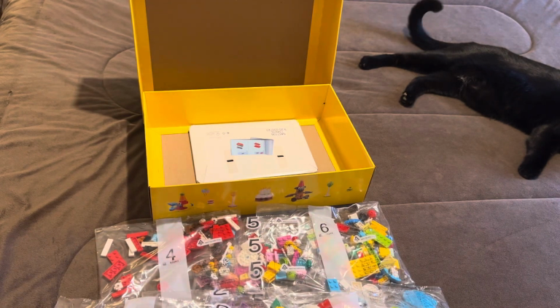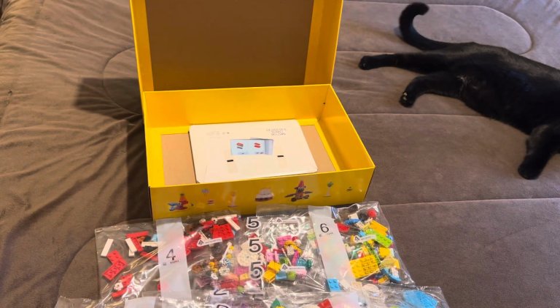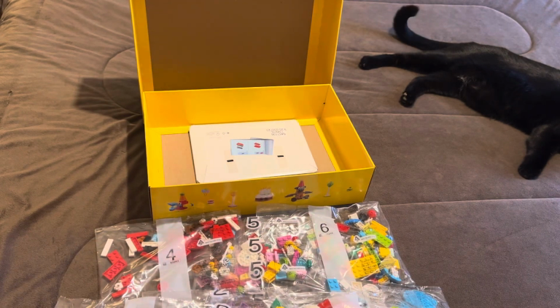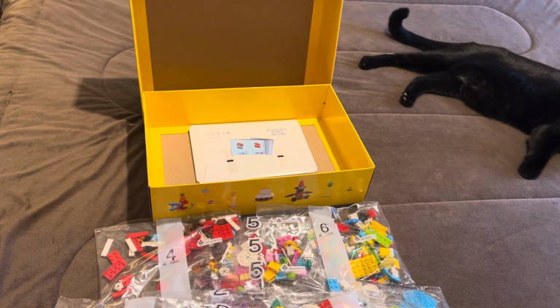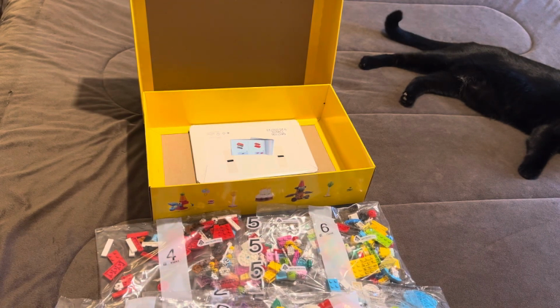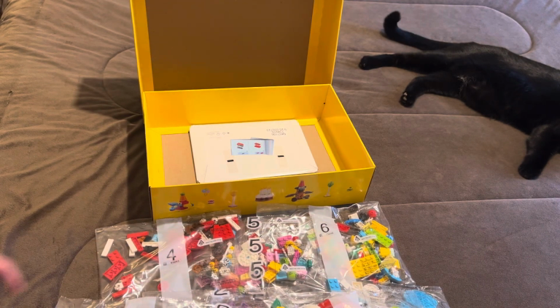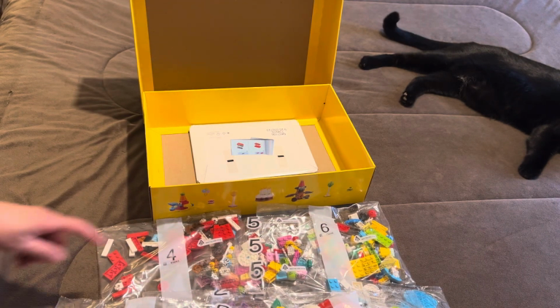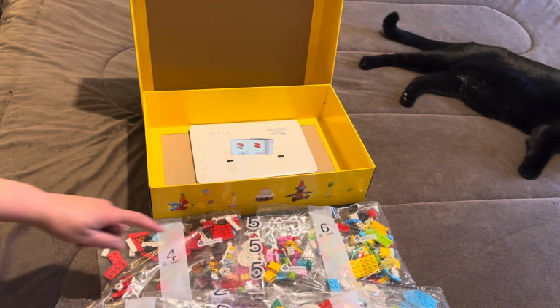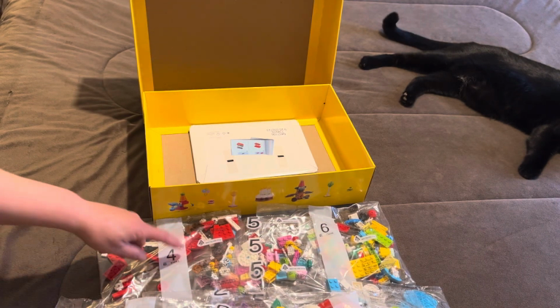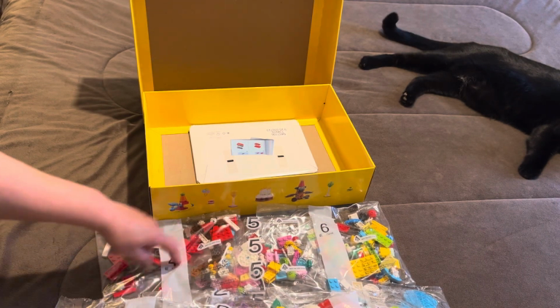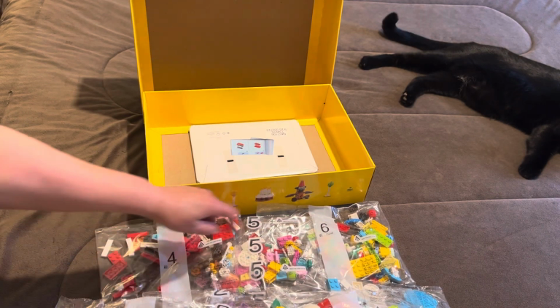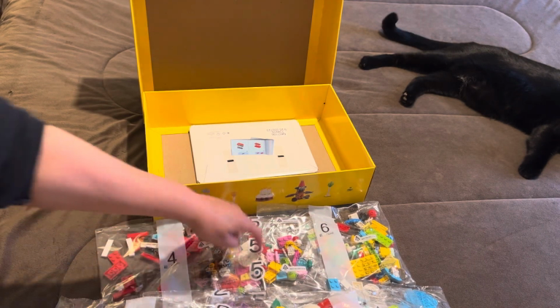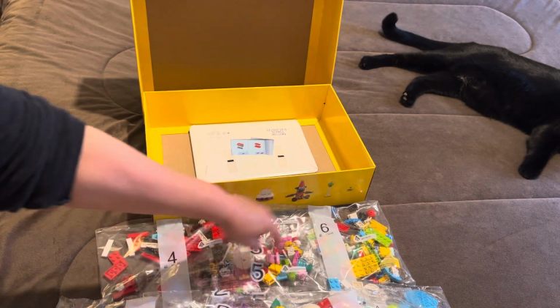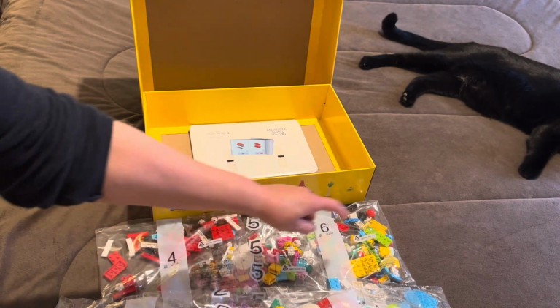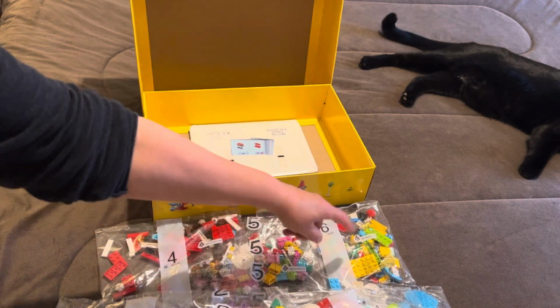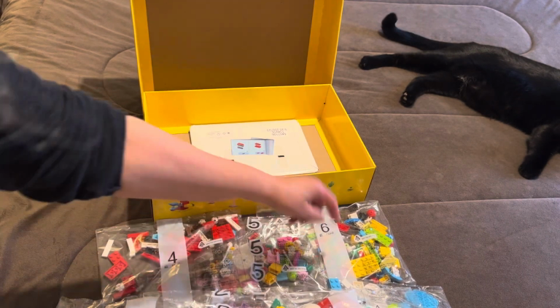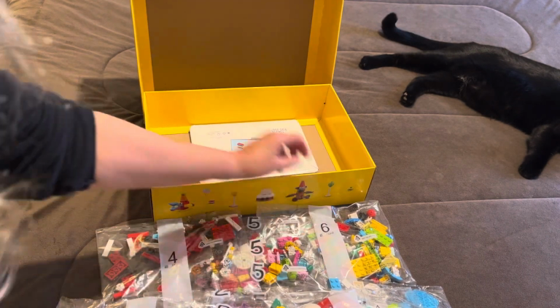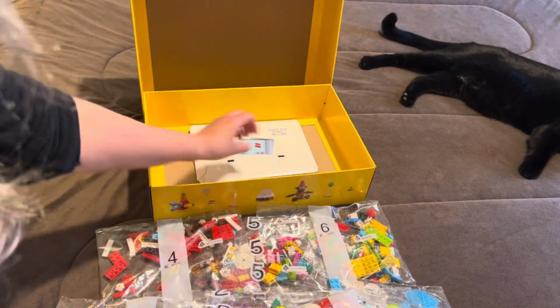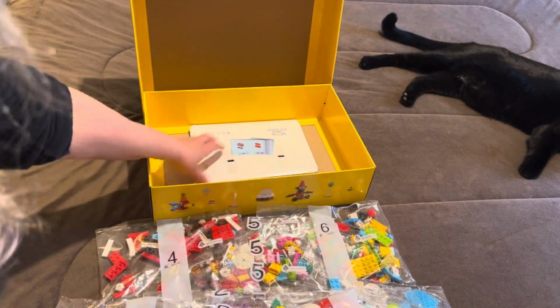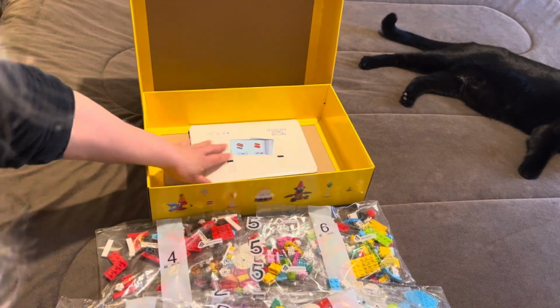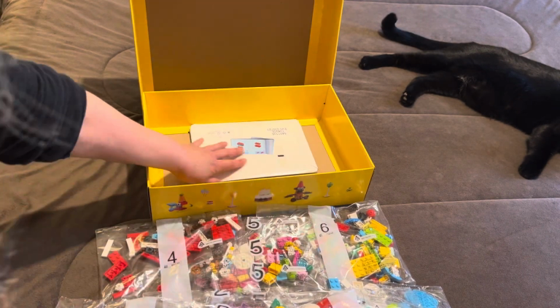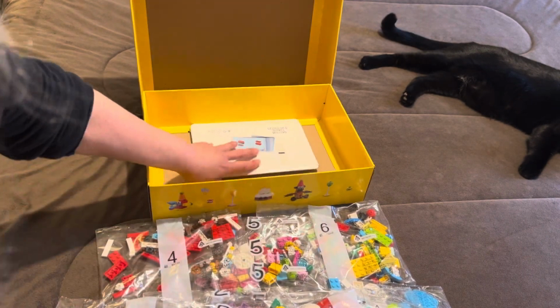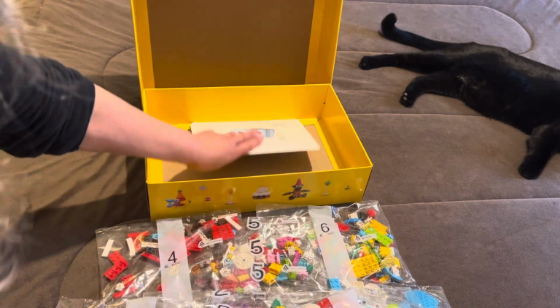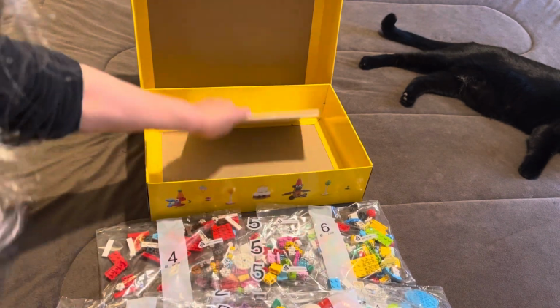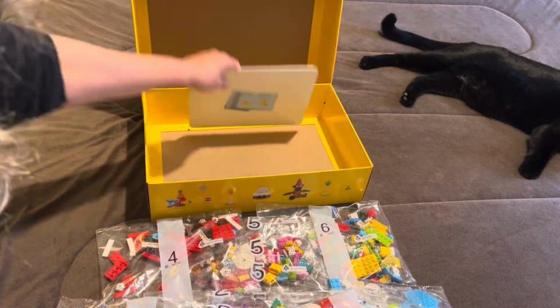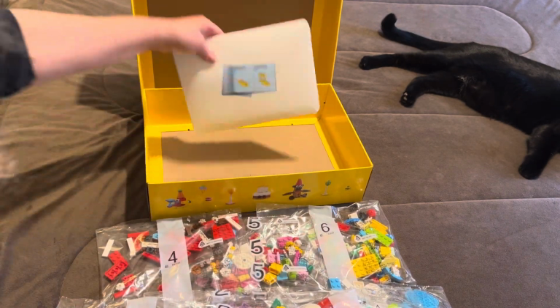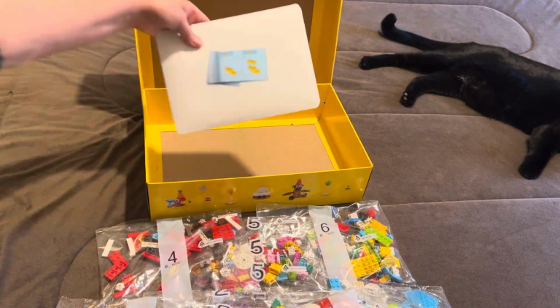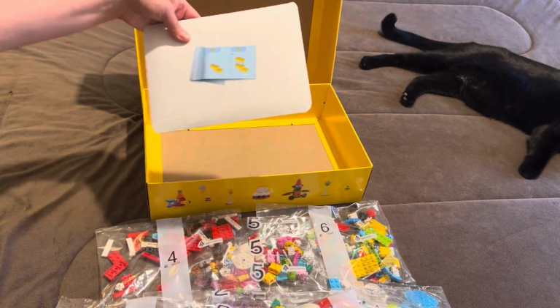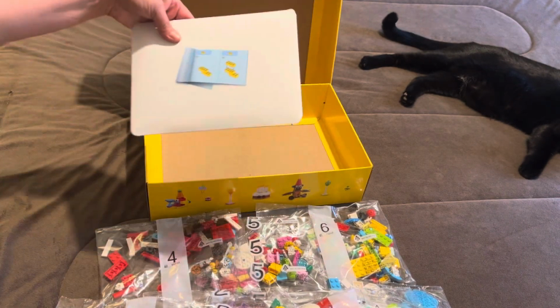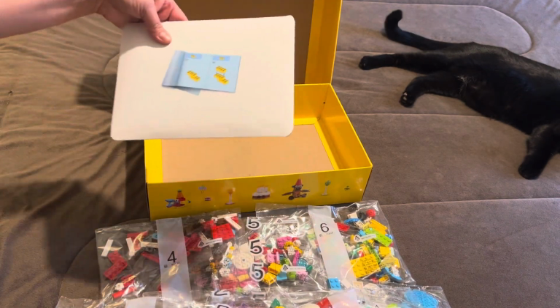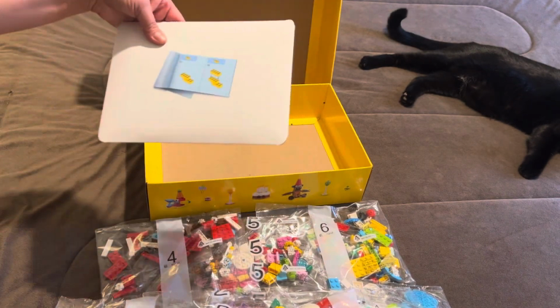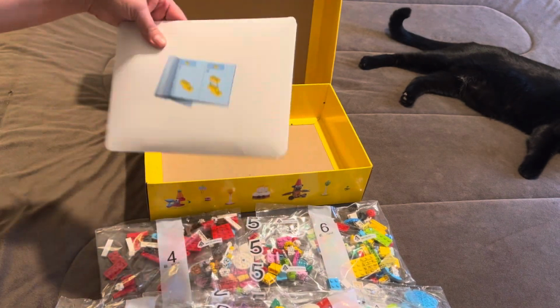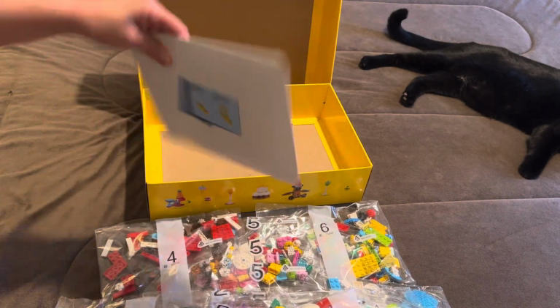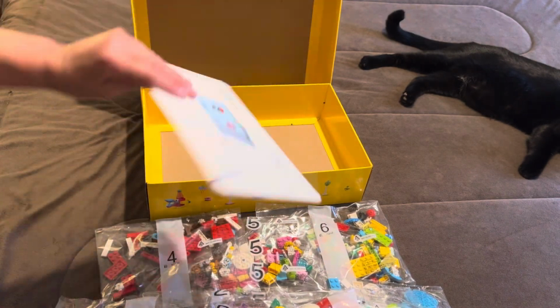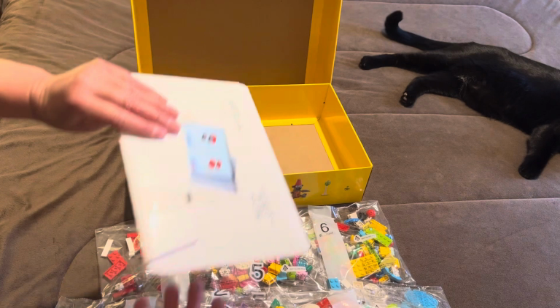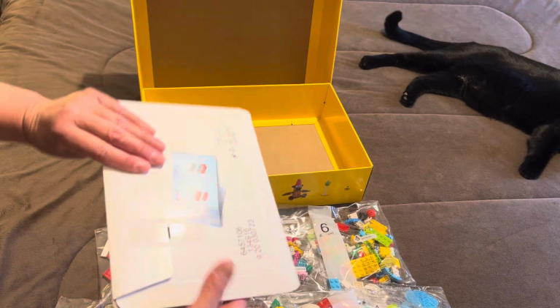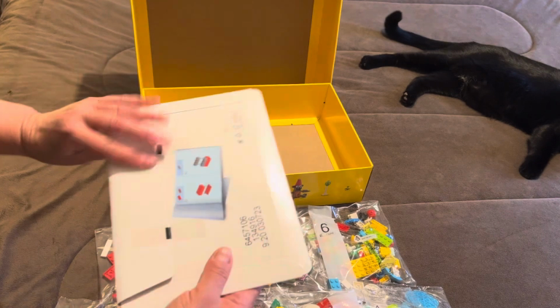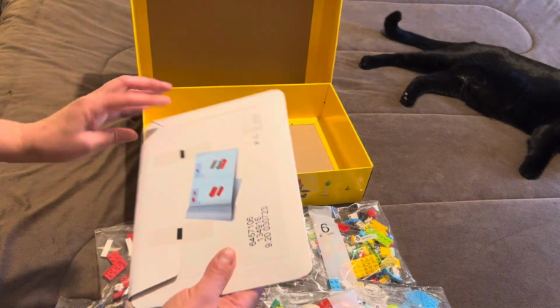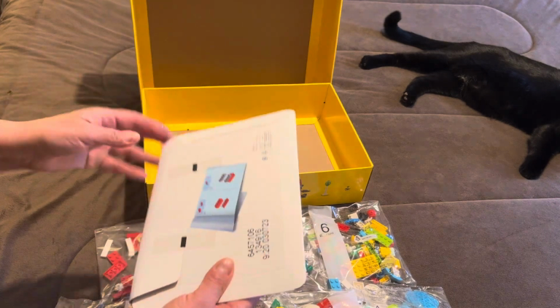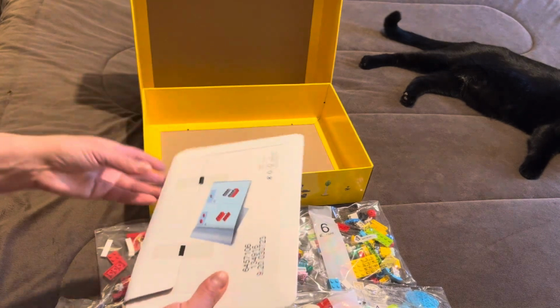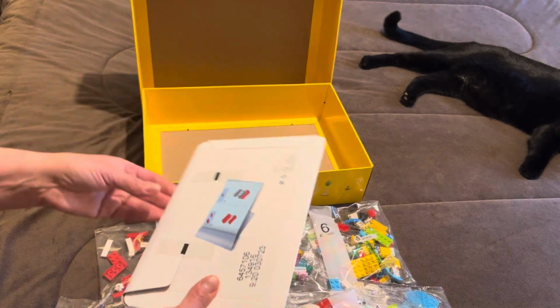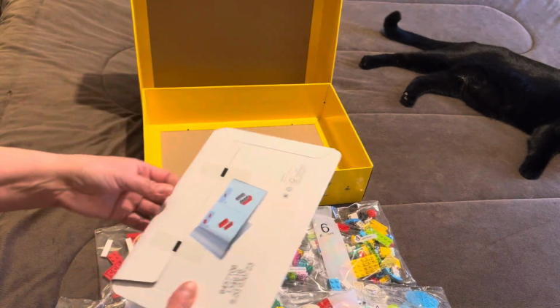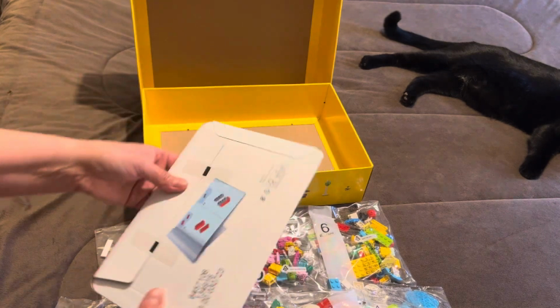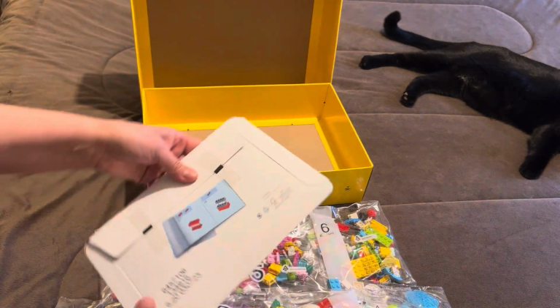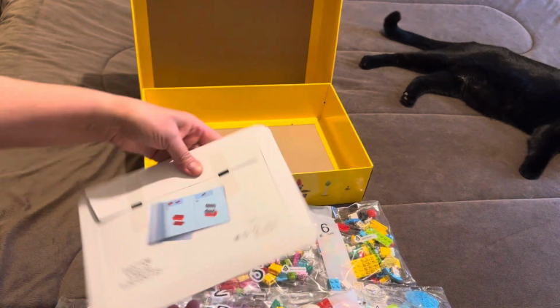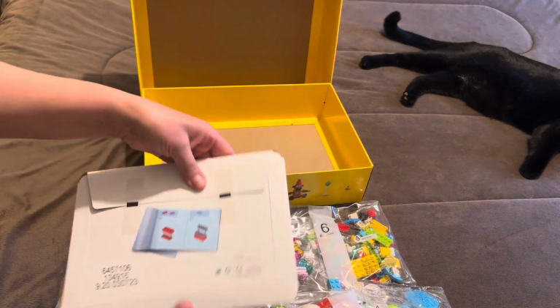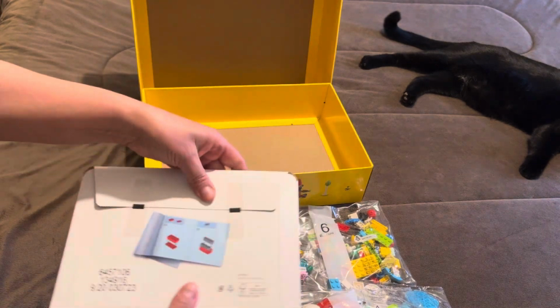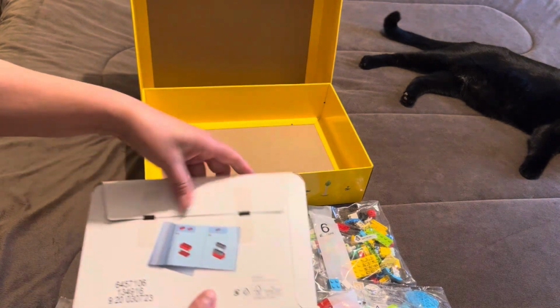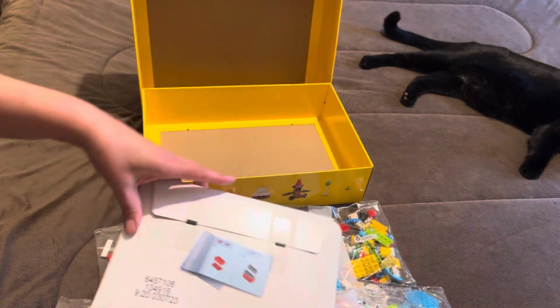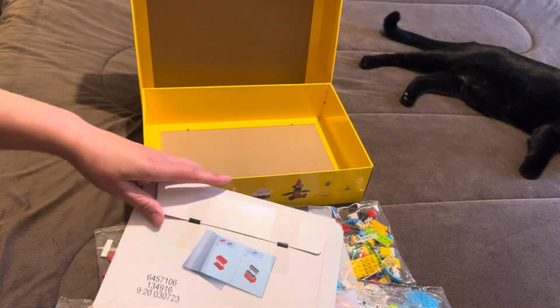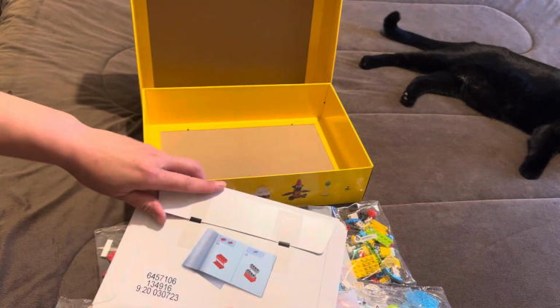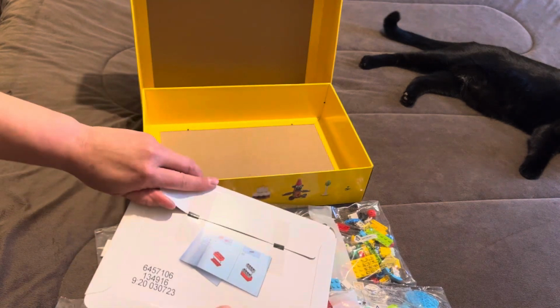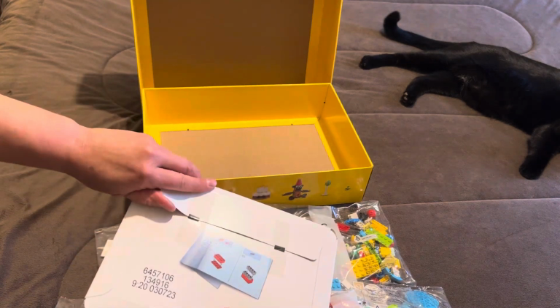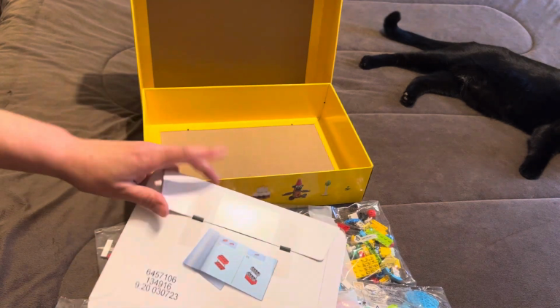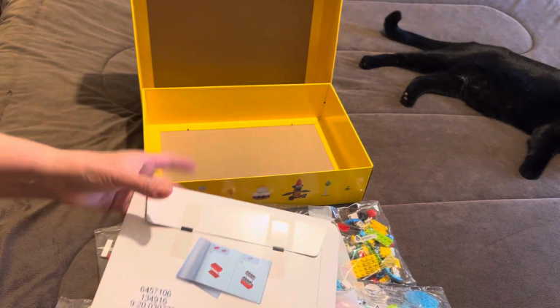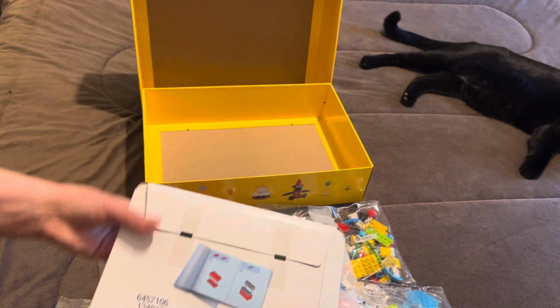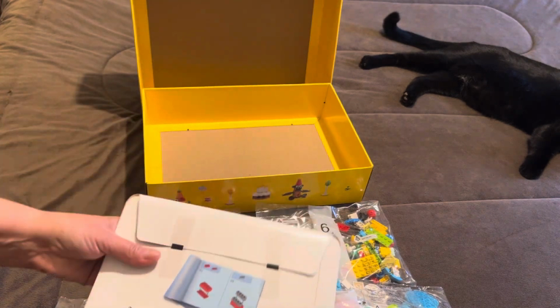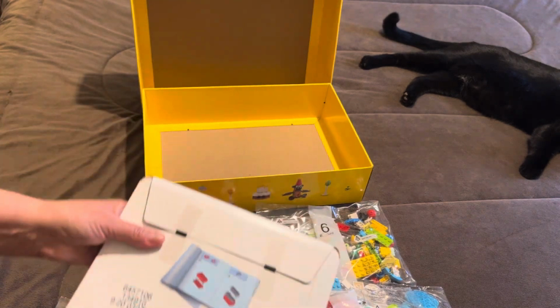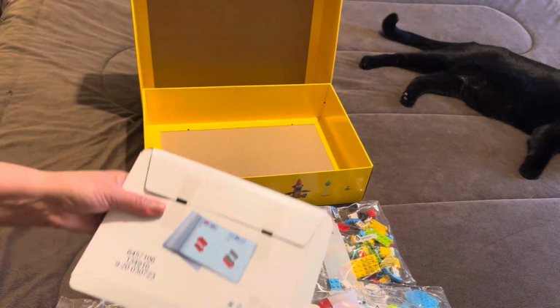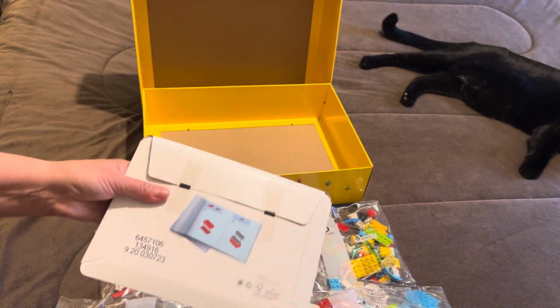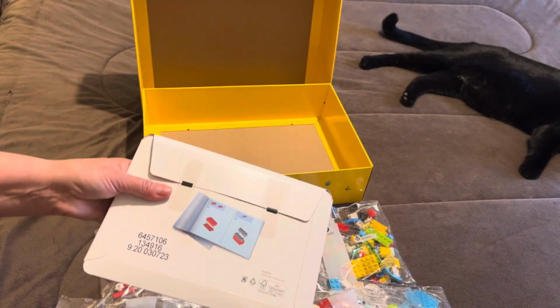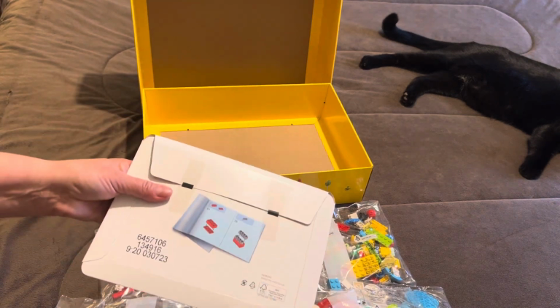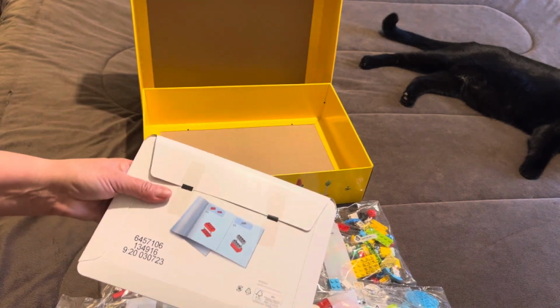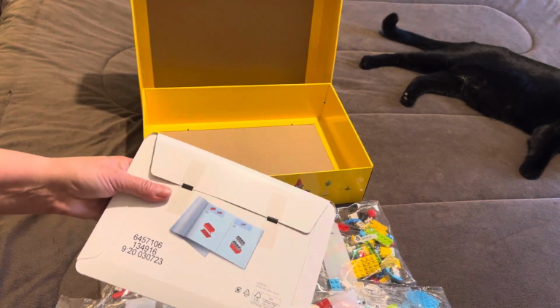Bag number three. One, two, three, four, five, and six marked.